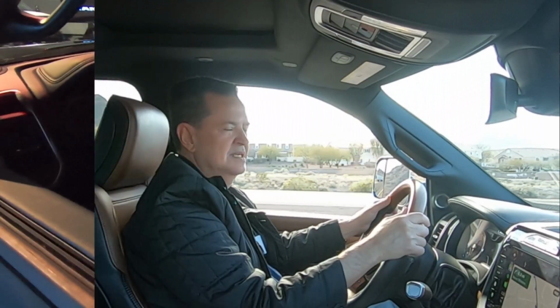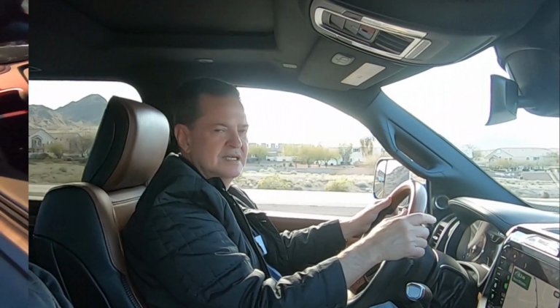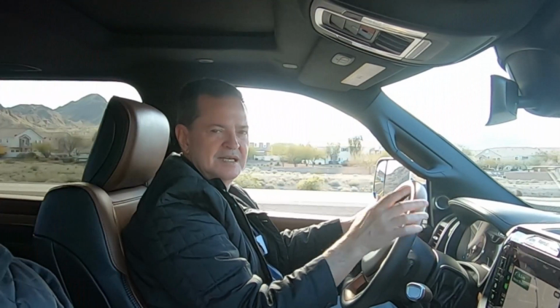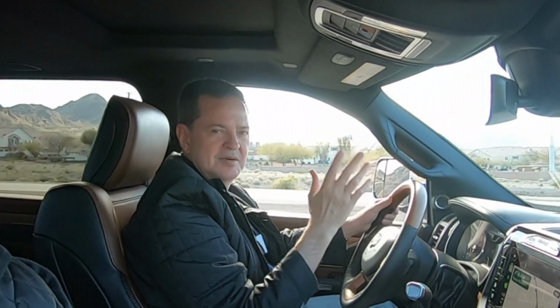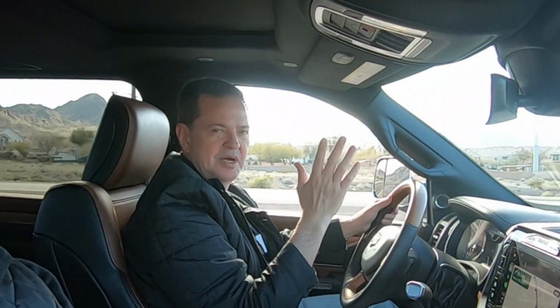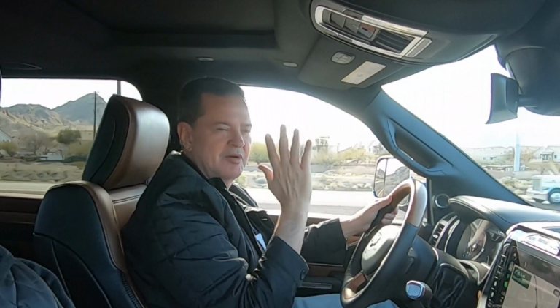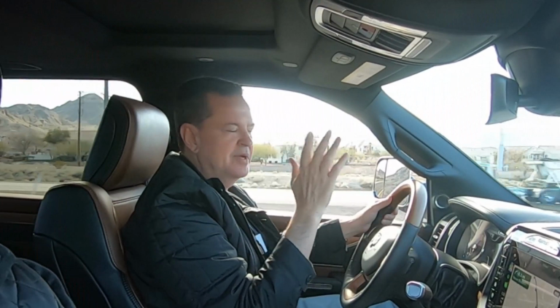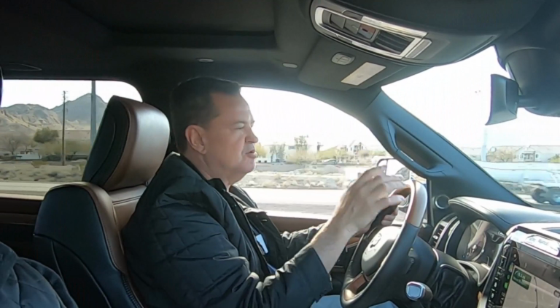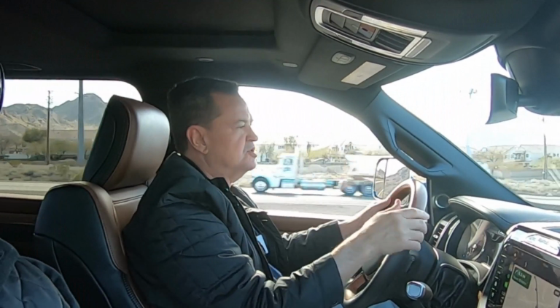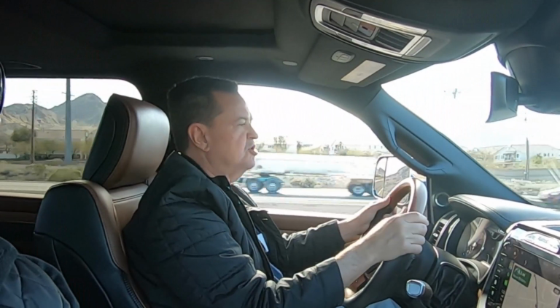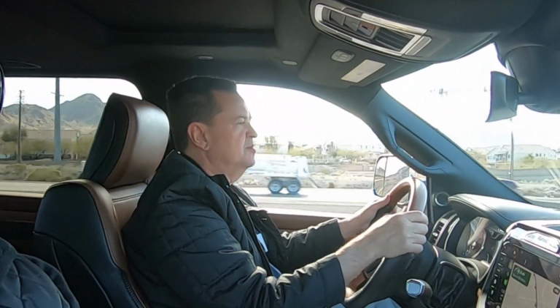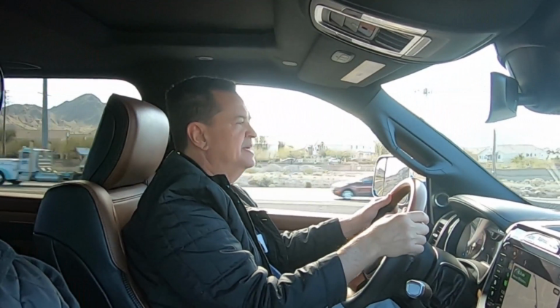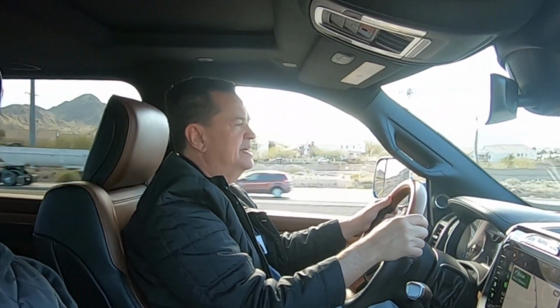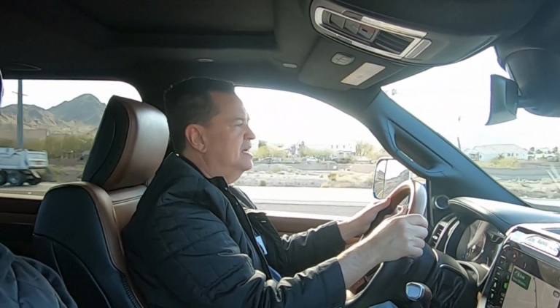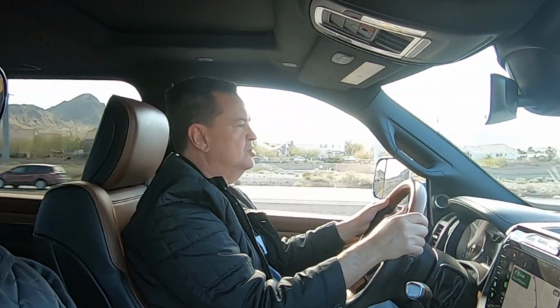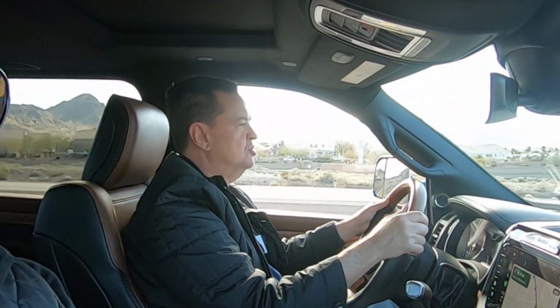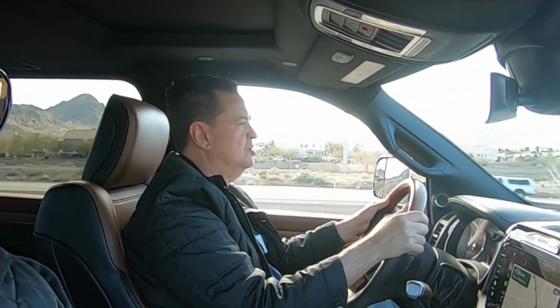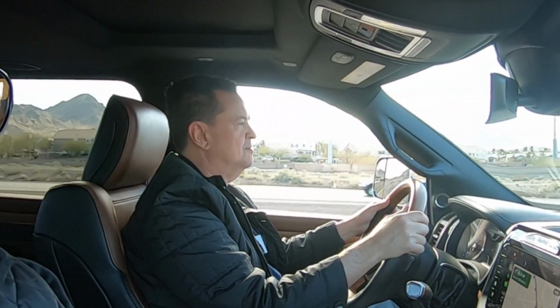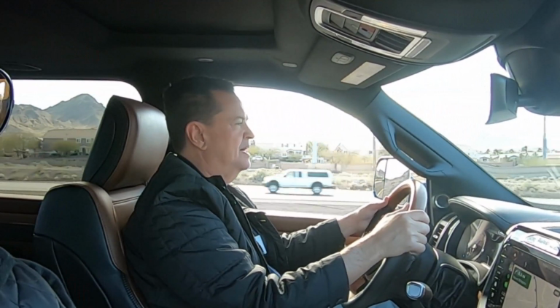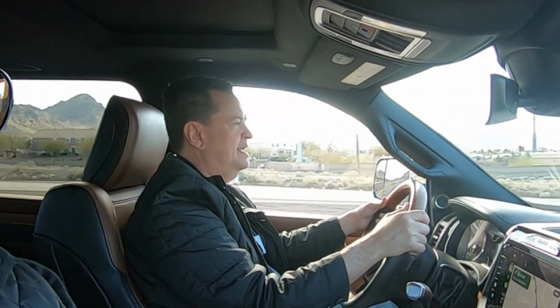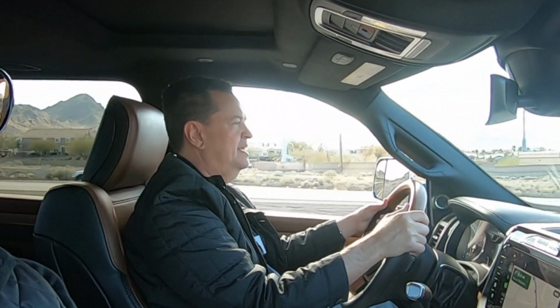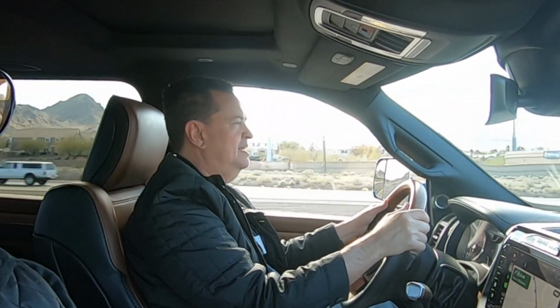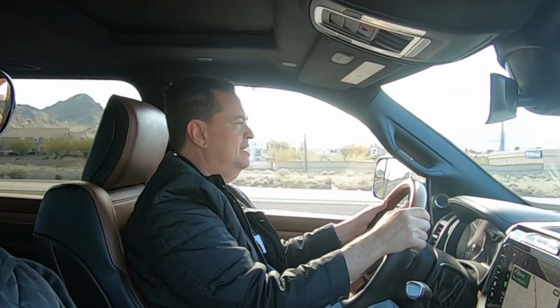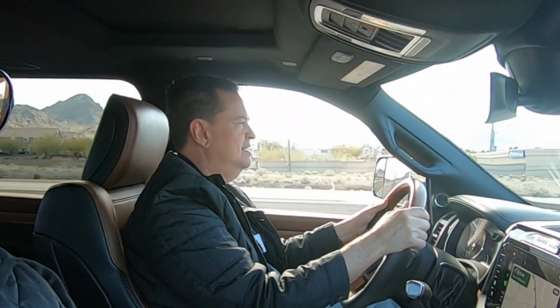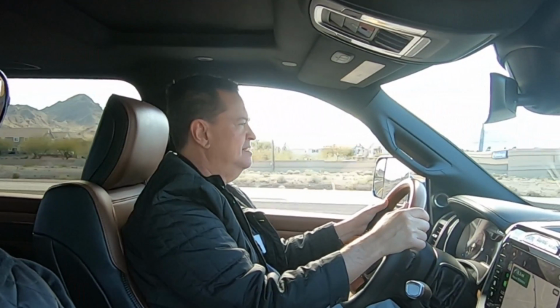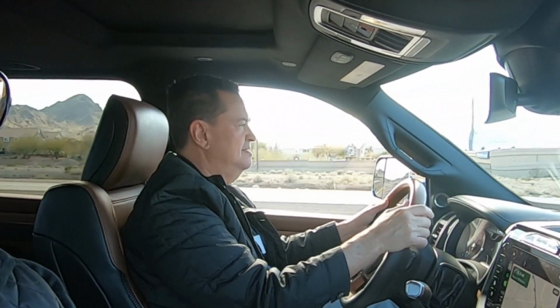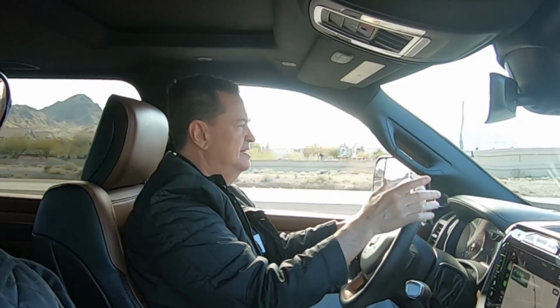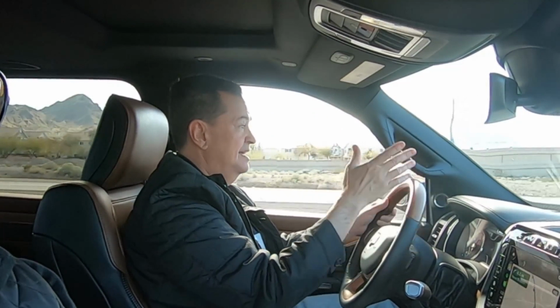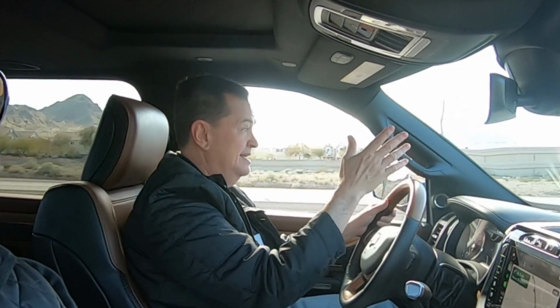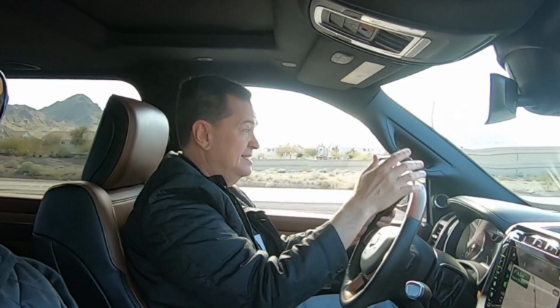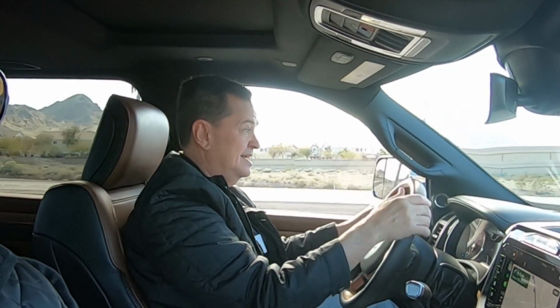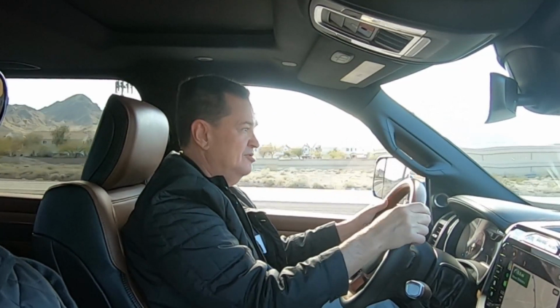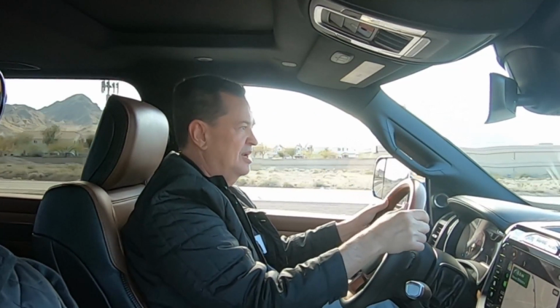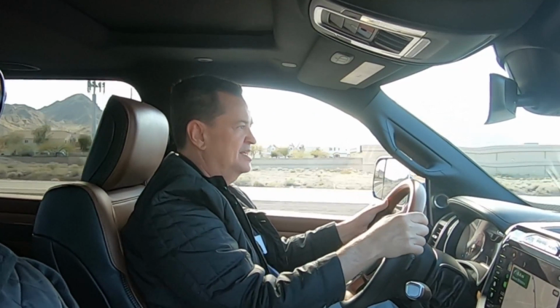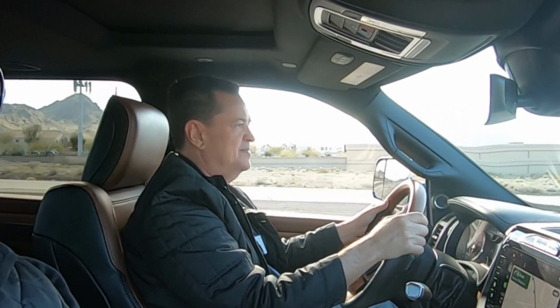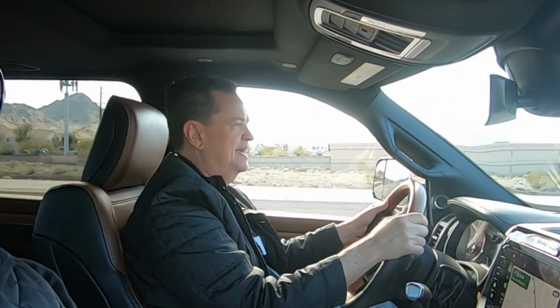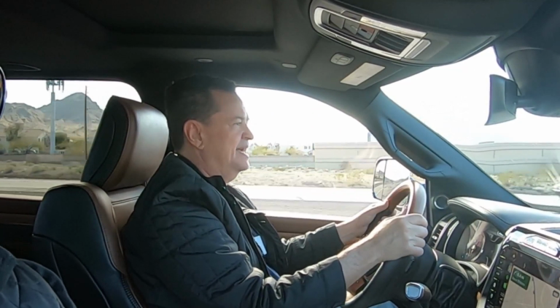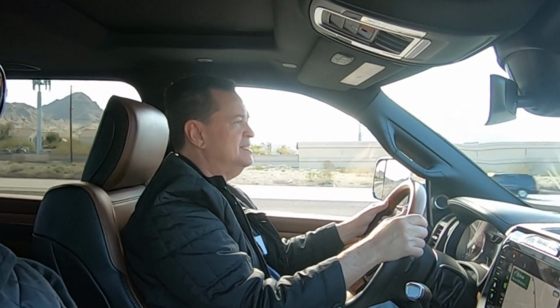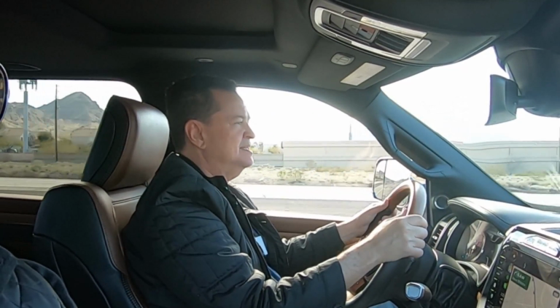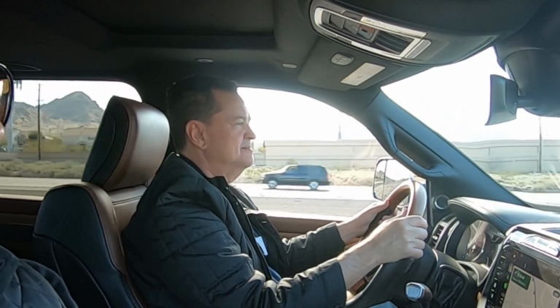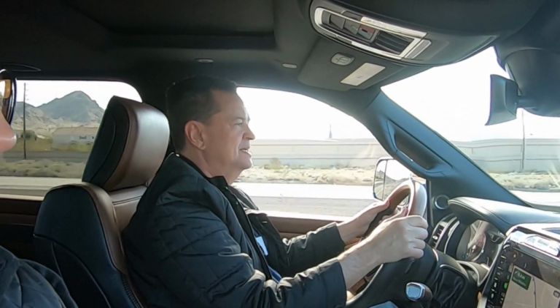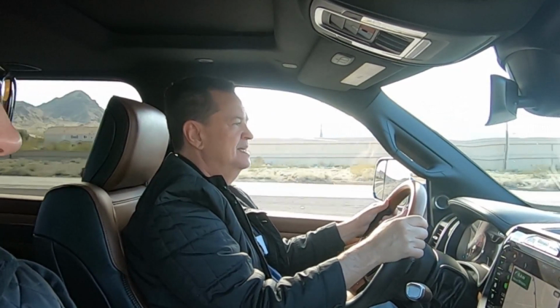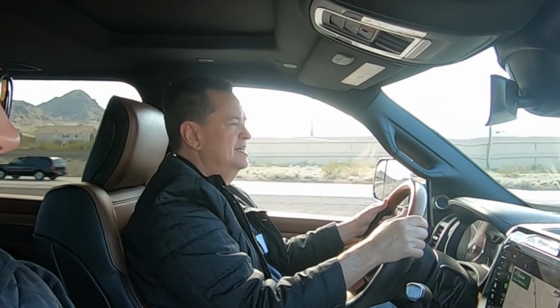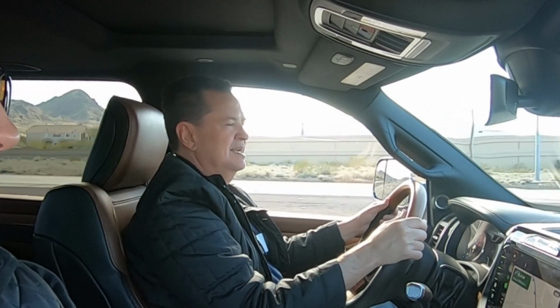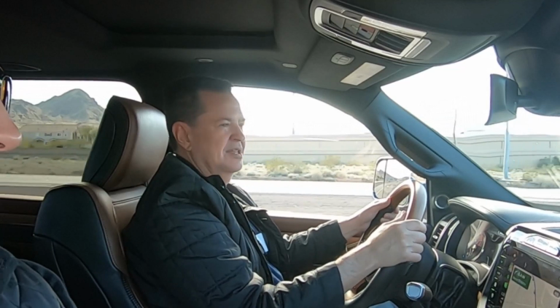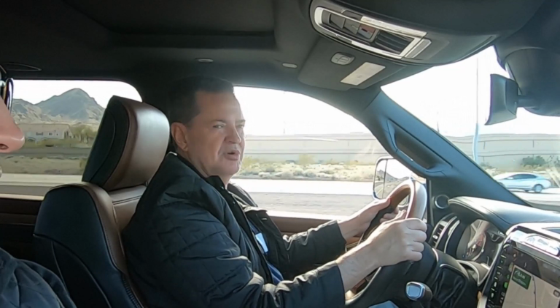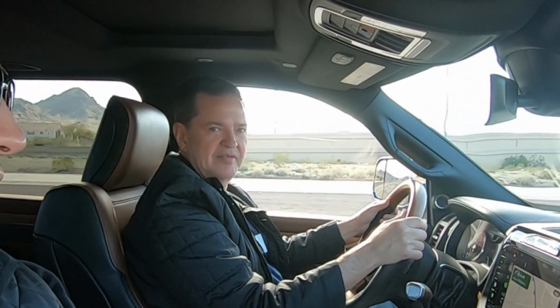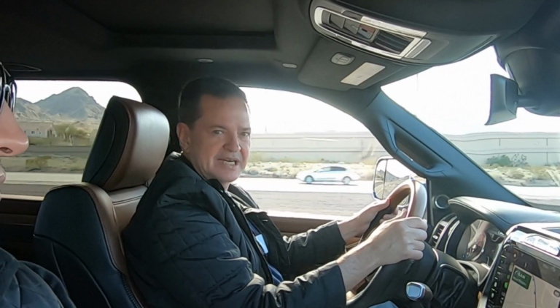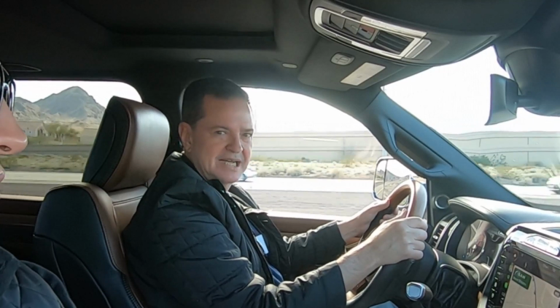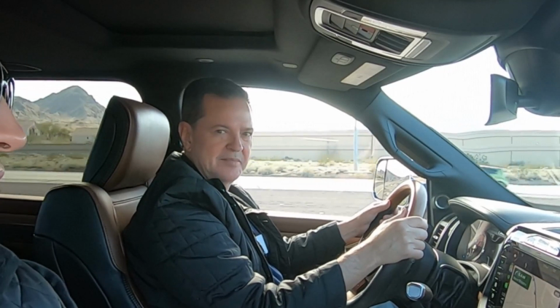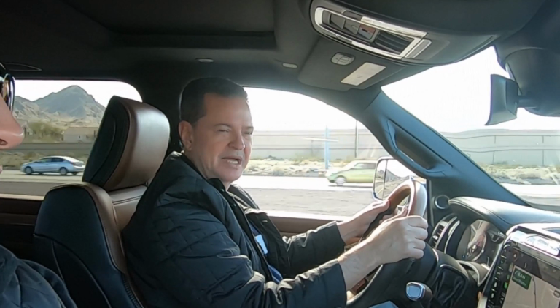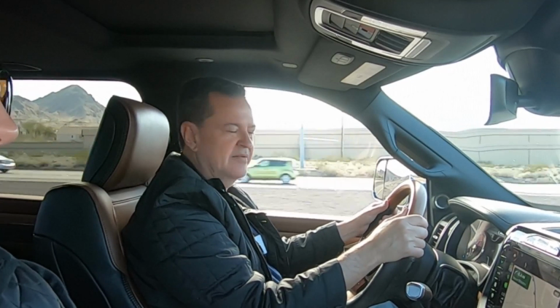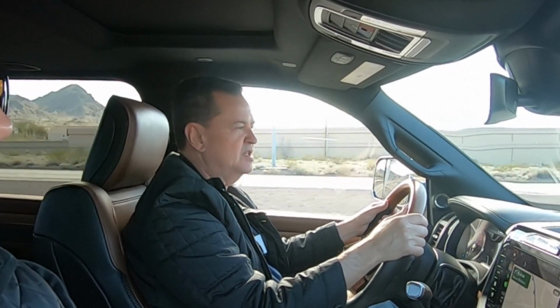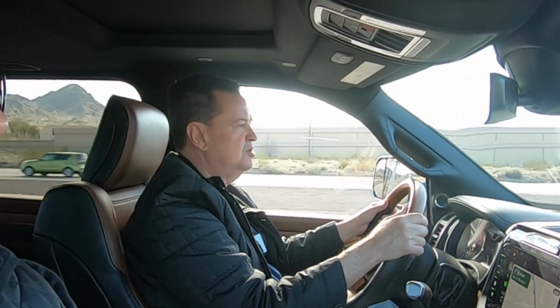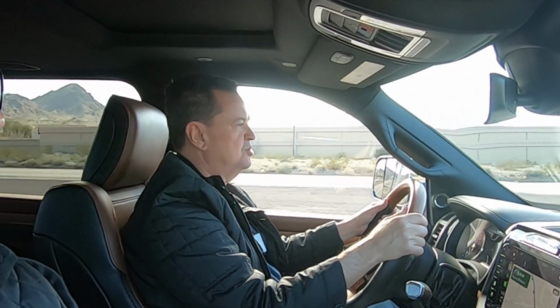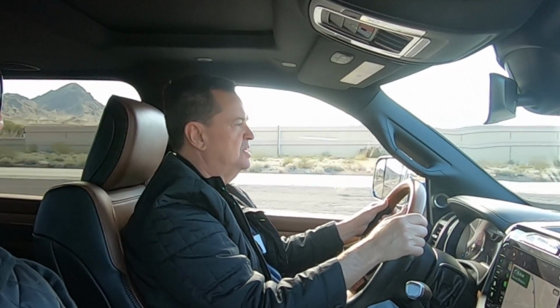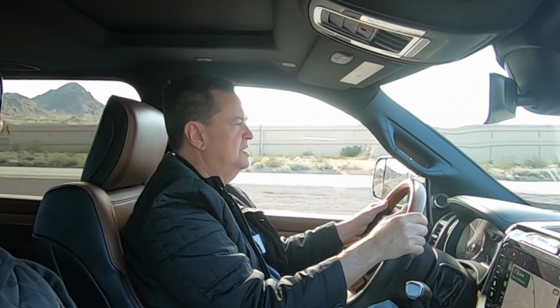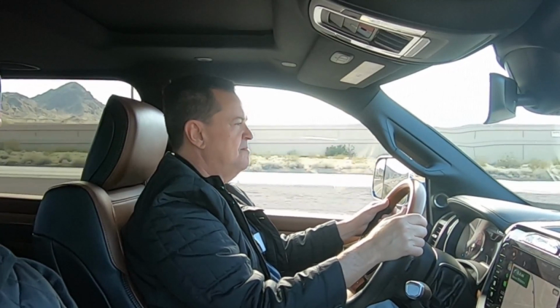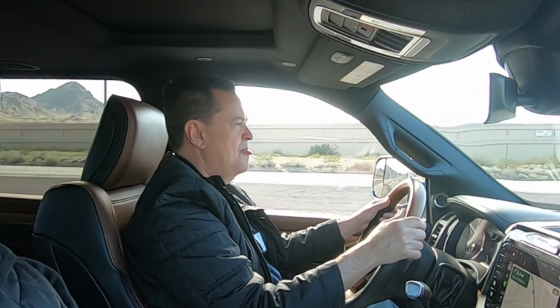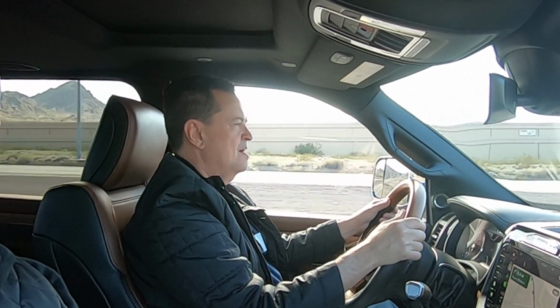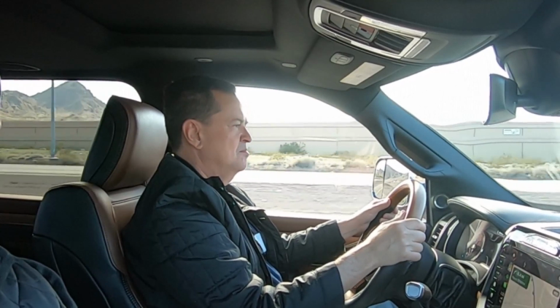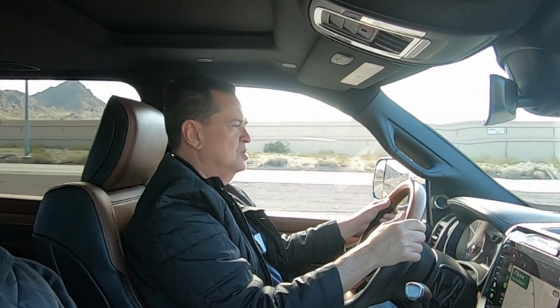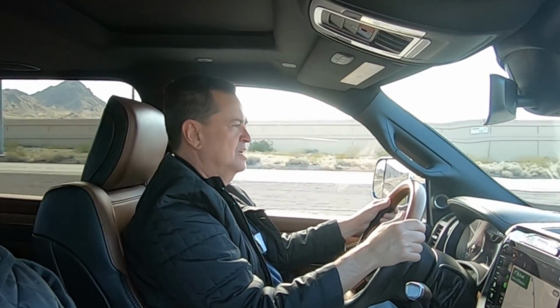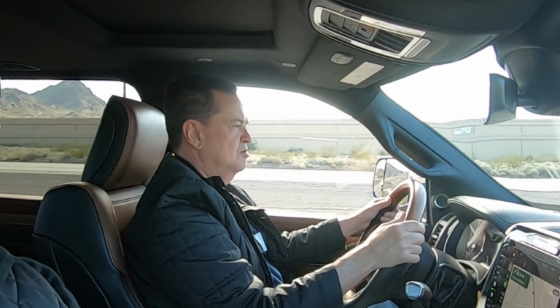Bien amigos, estoy manejando aquí, entrando a Las Vegas, con la nueva Ram Heavy Duty.